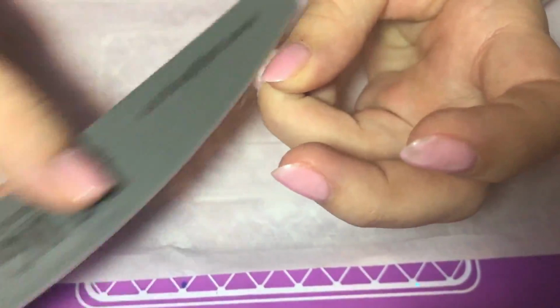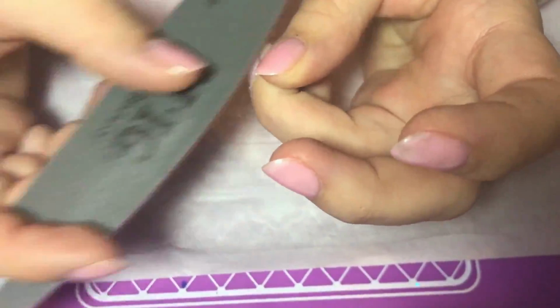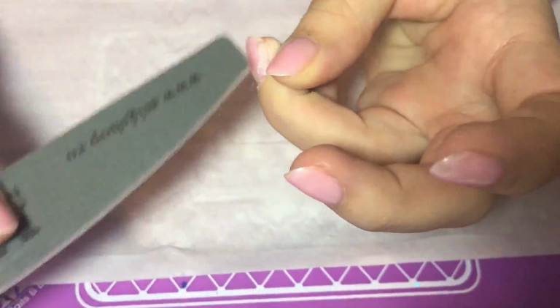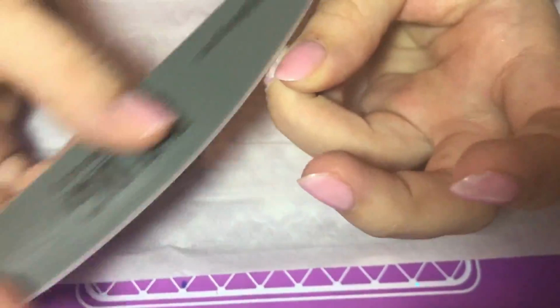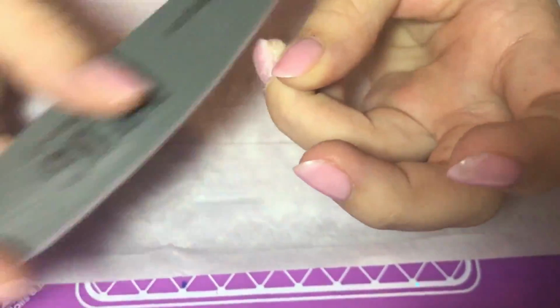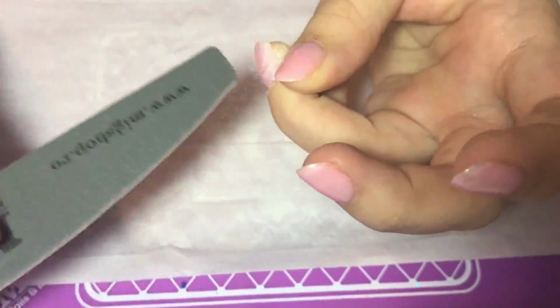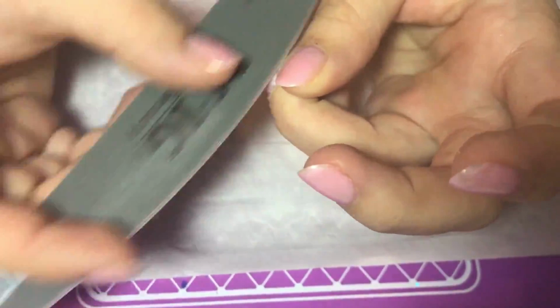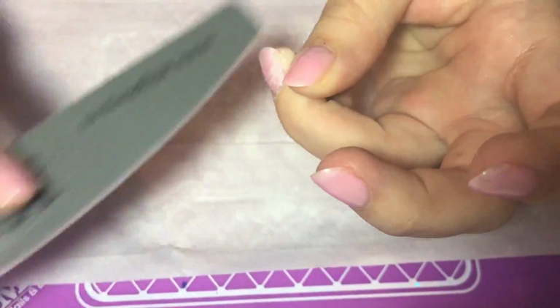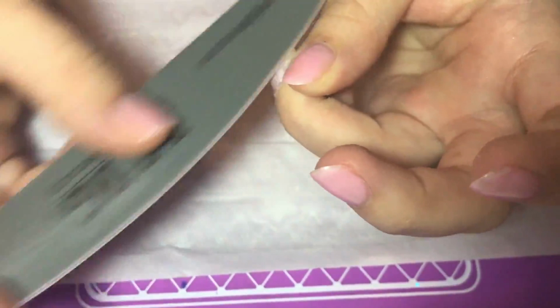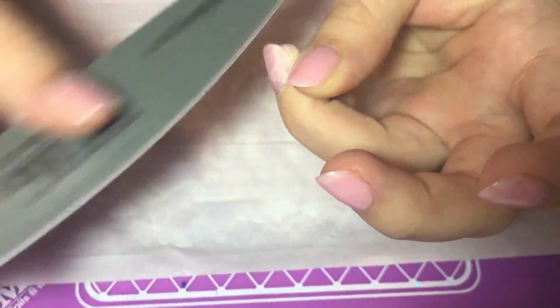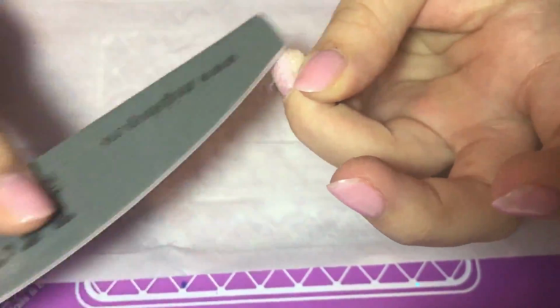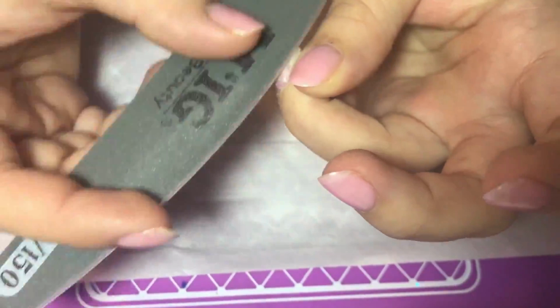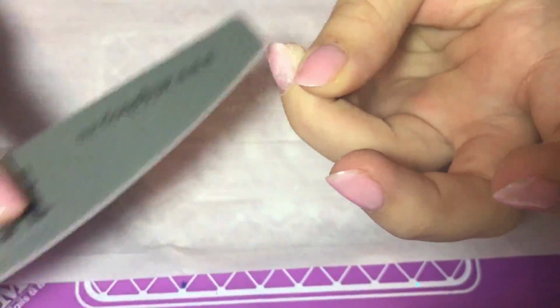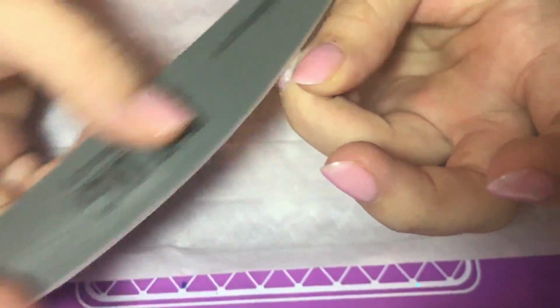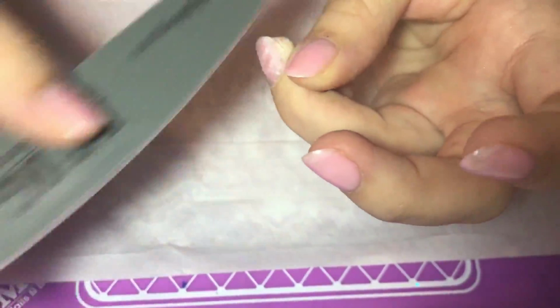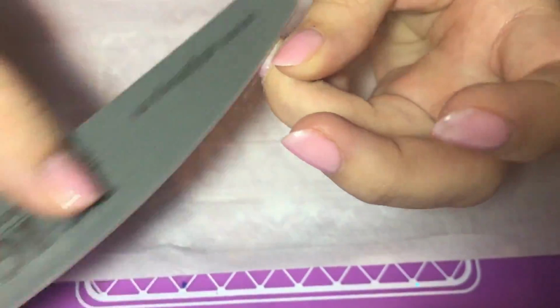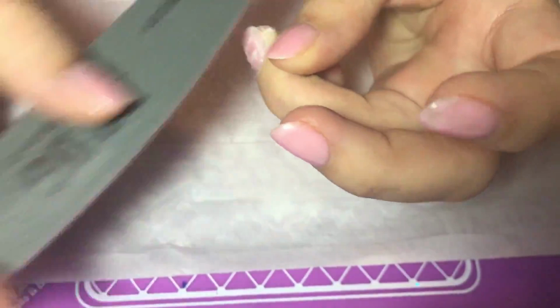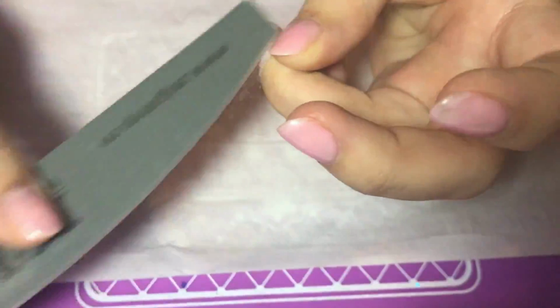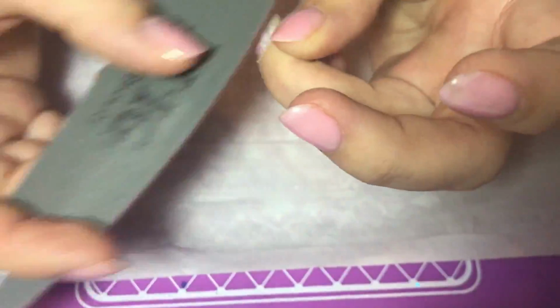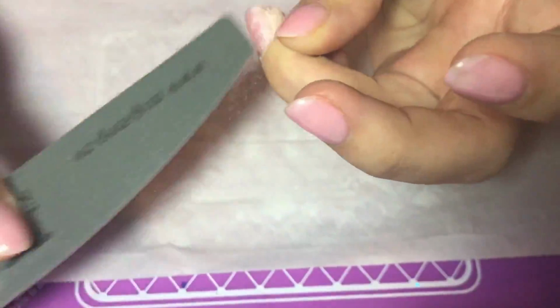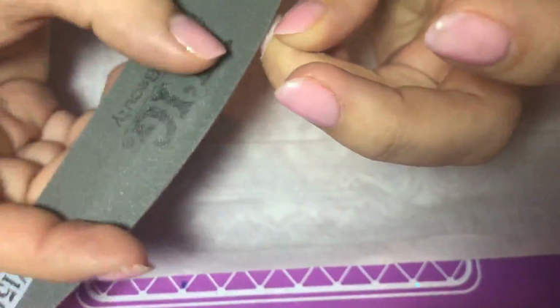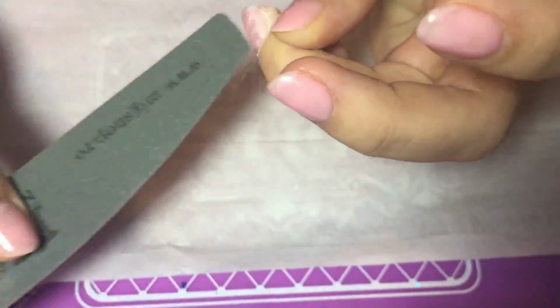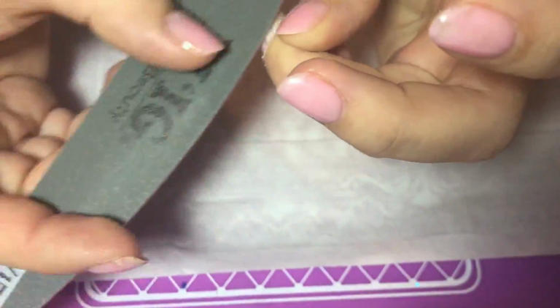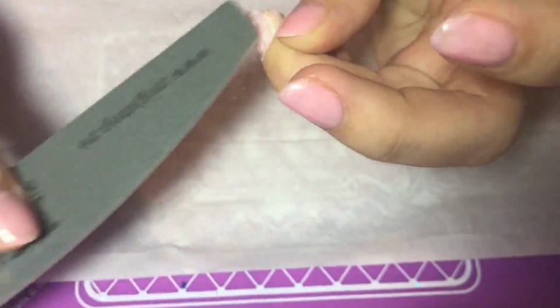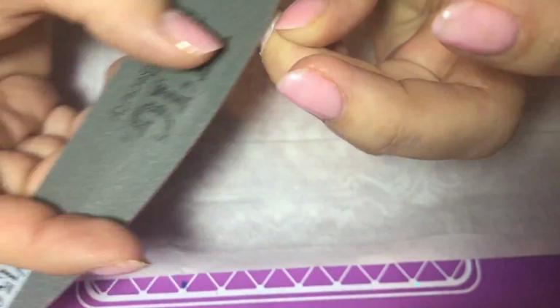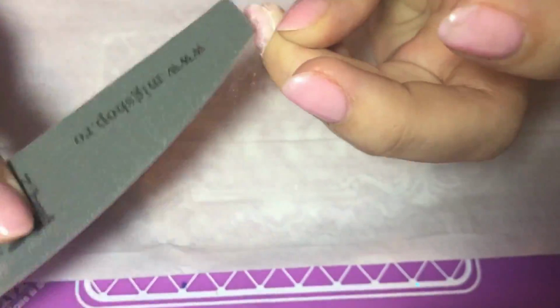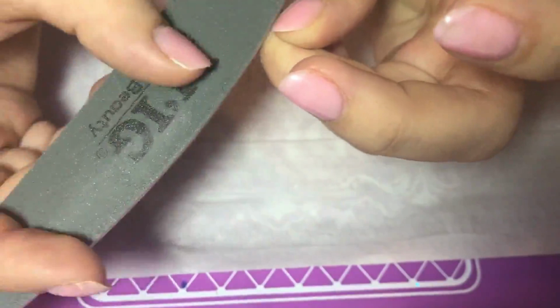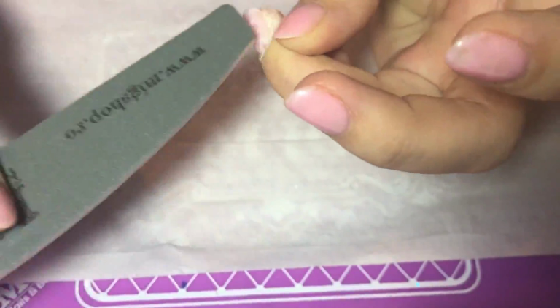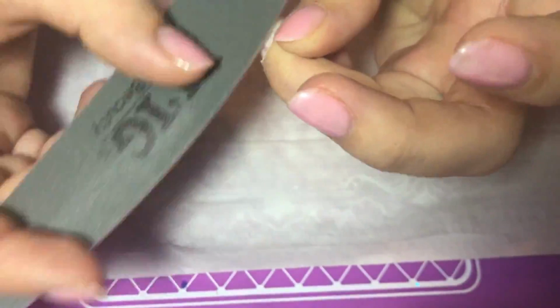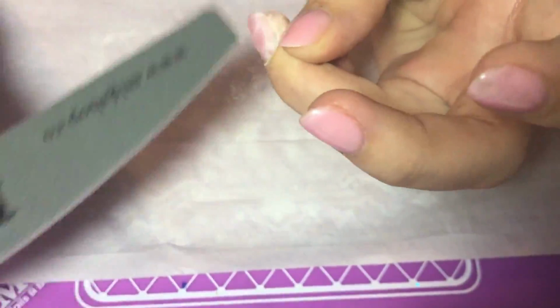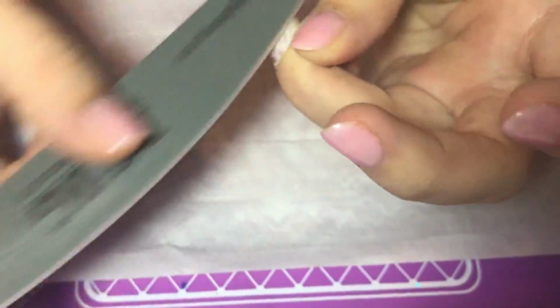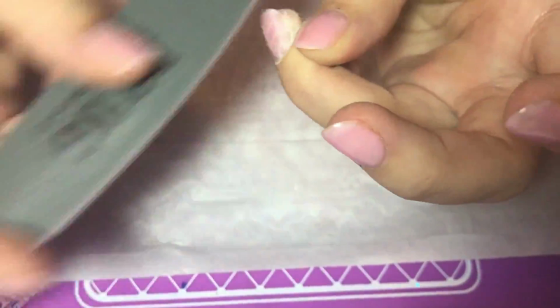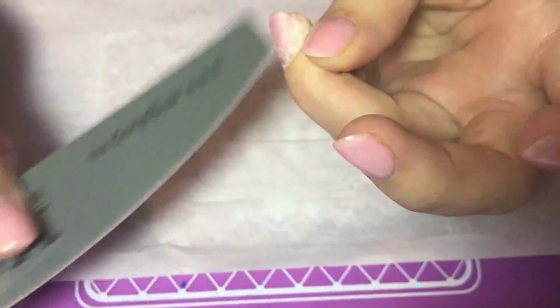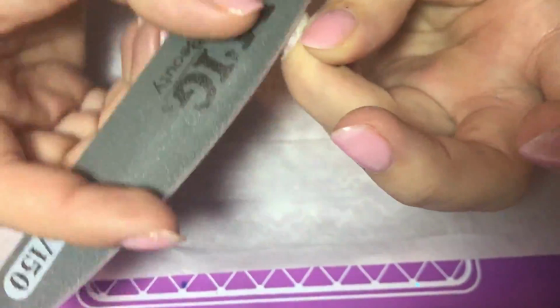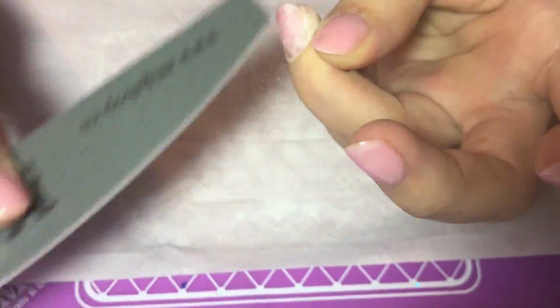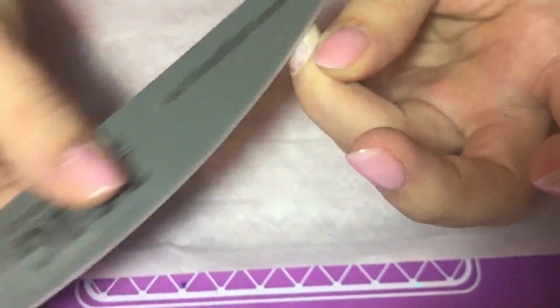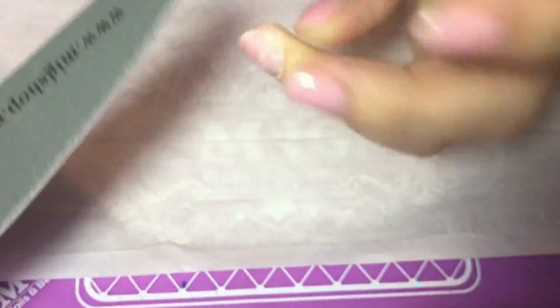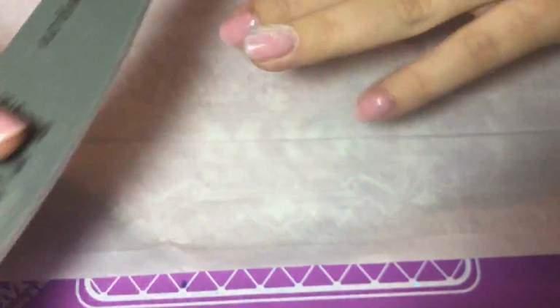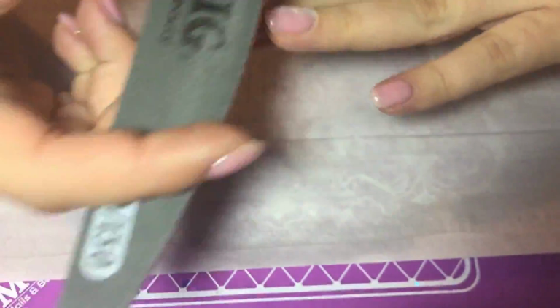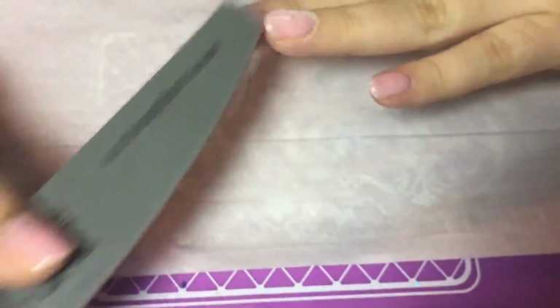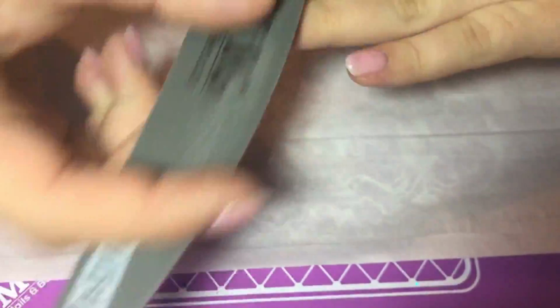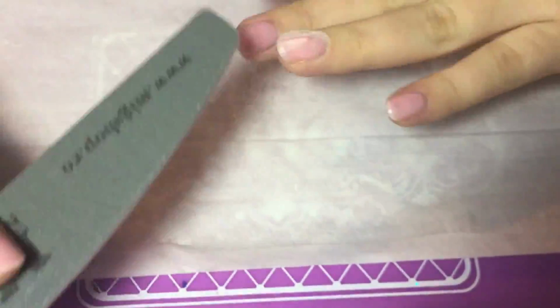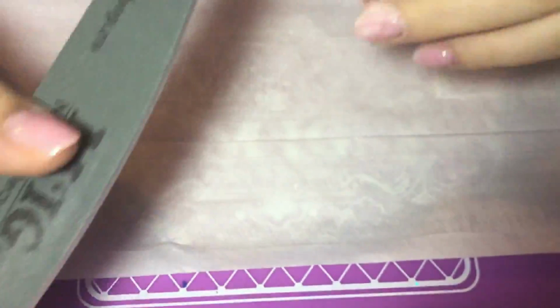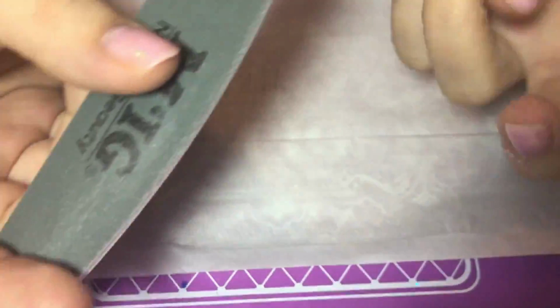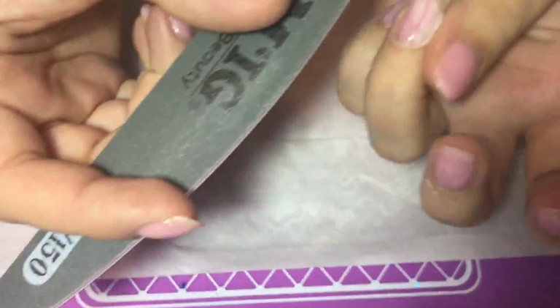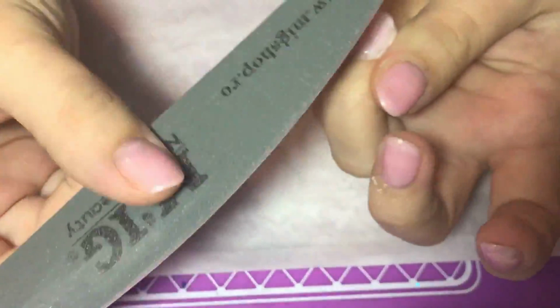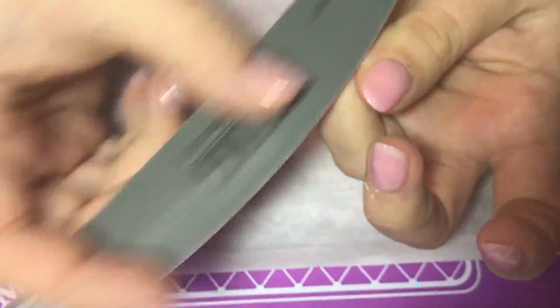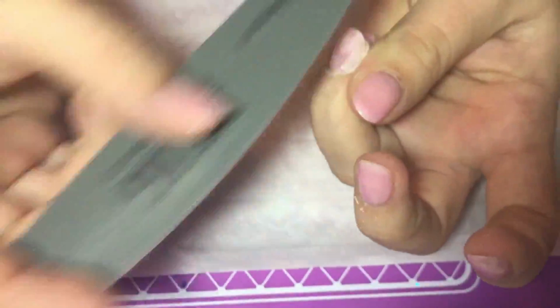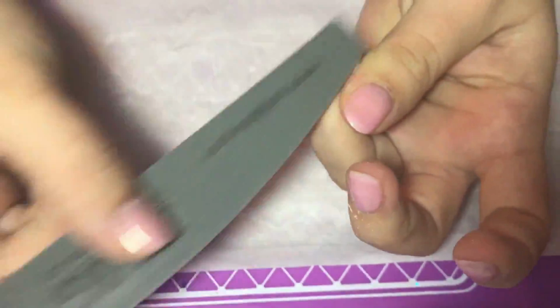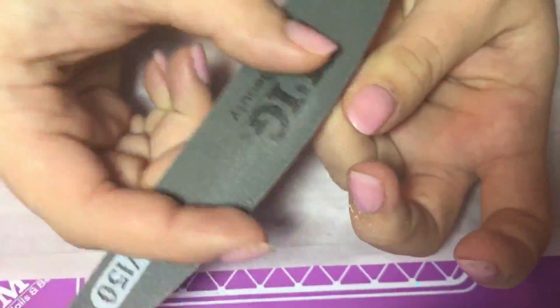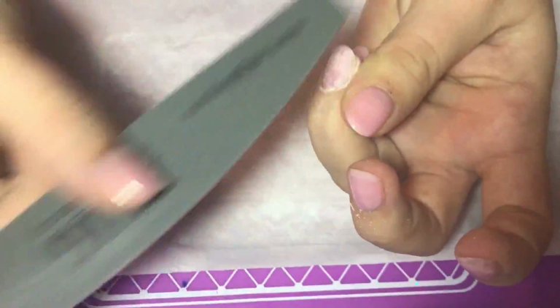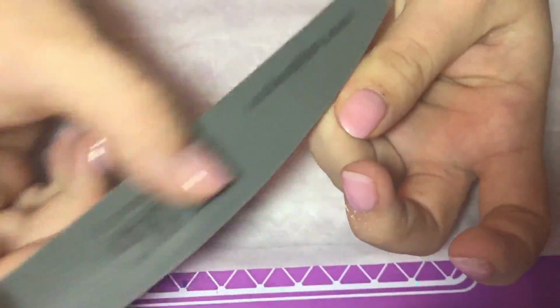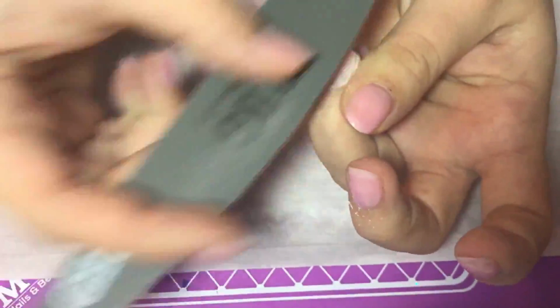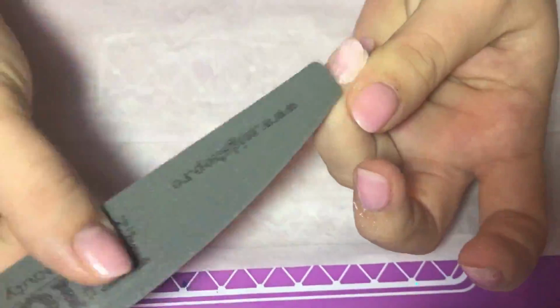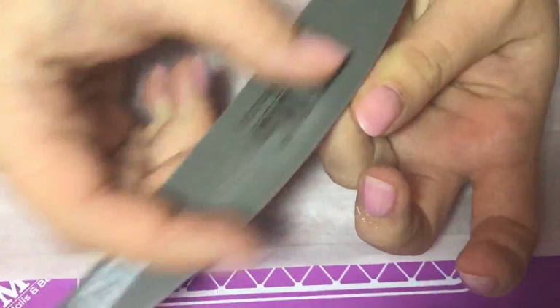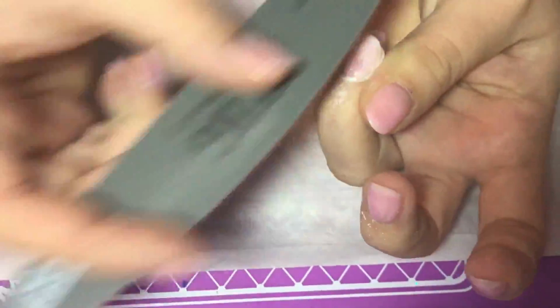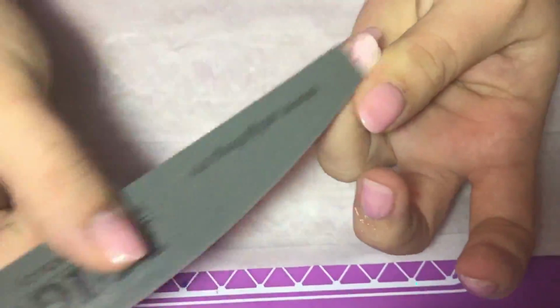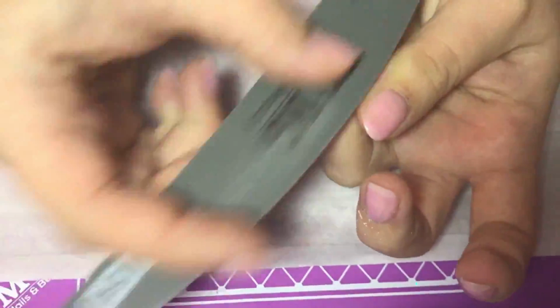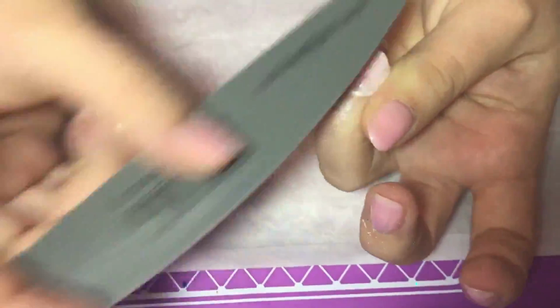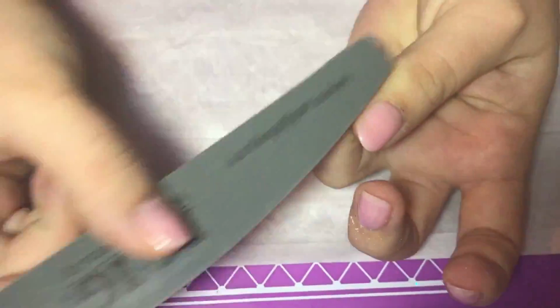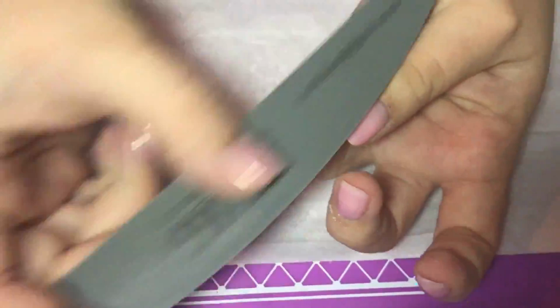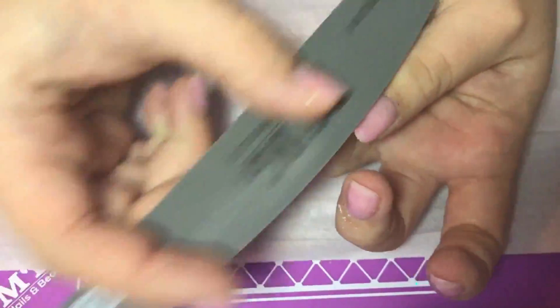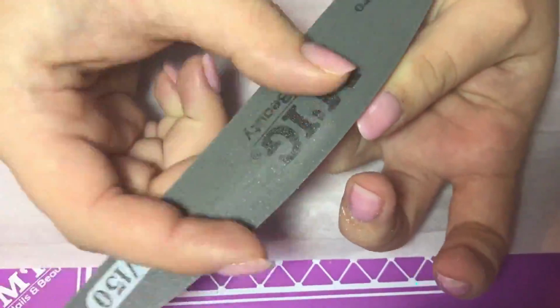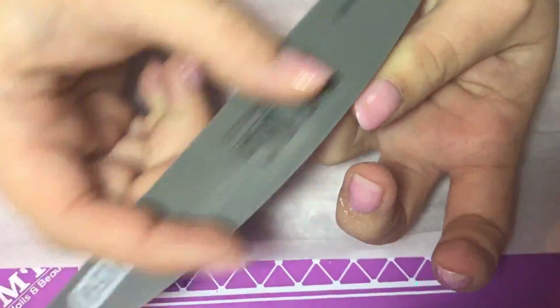With a 150 by 150 grit file, just take off your old gel.